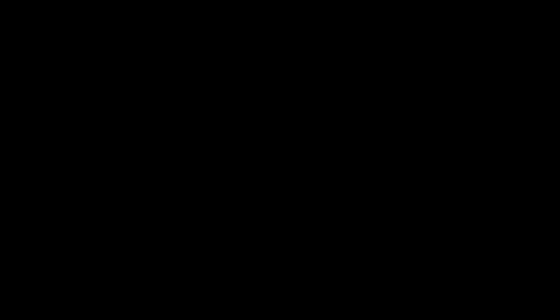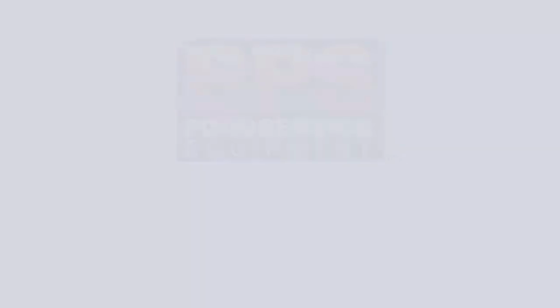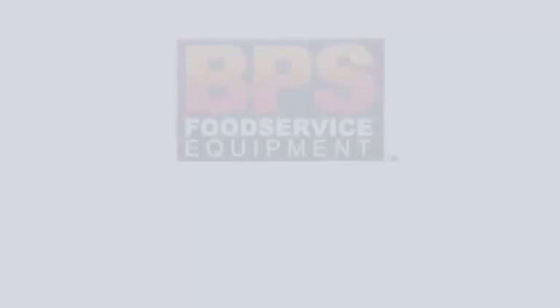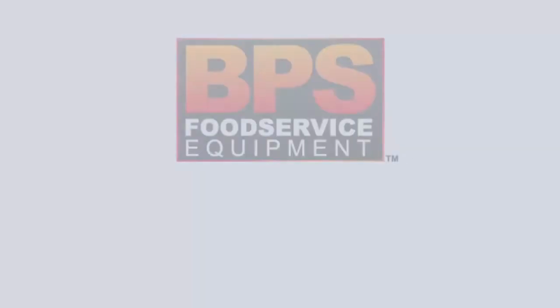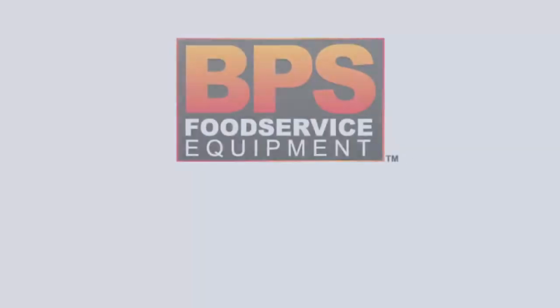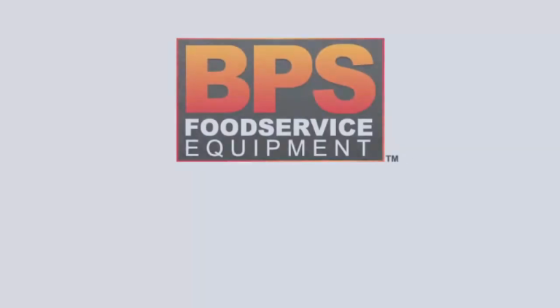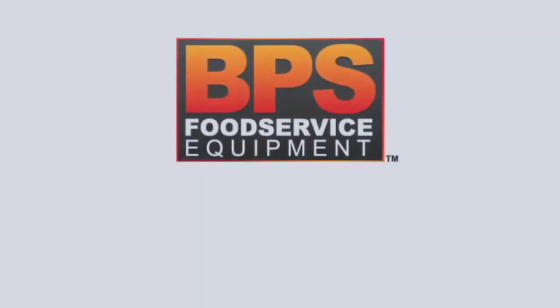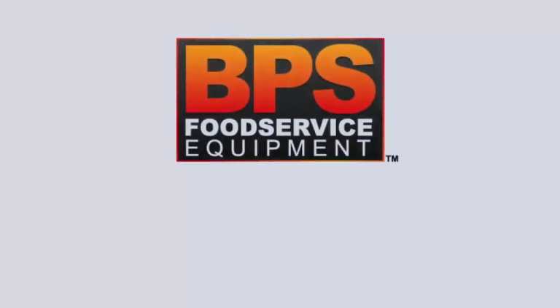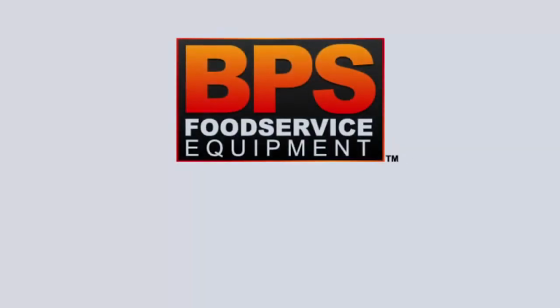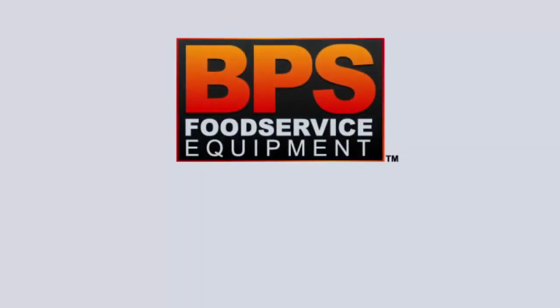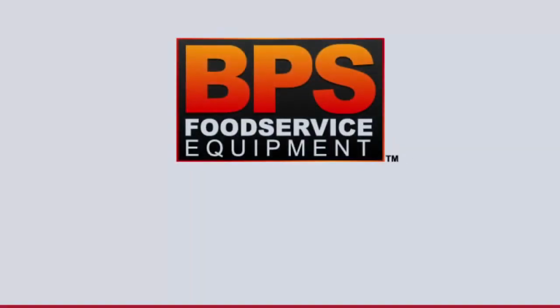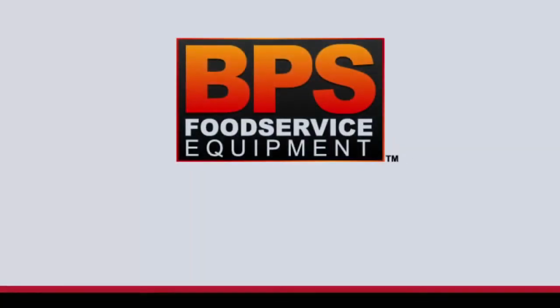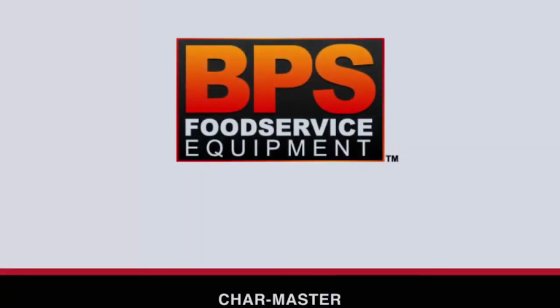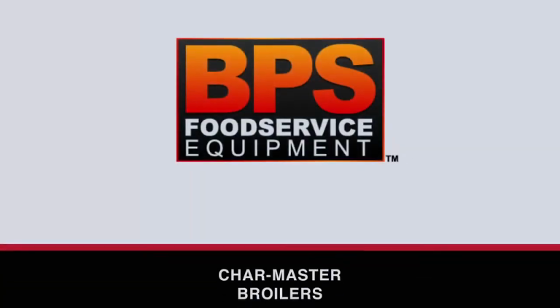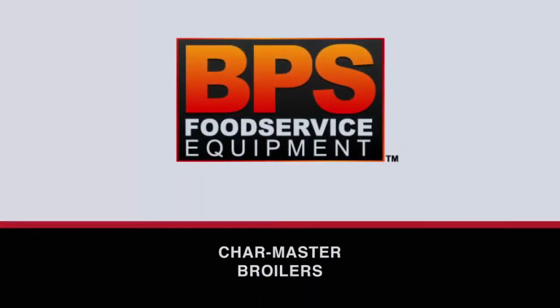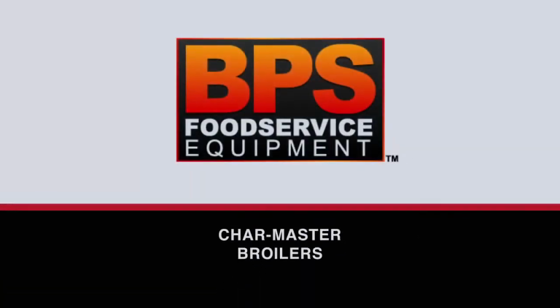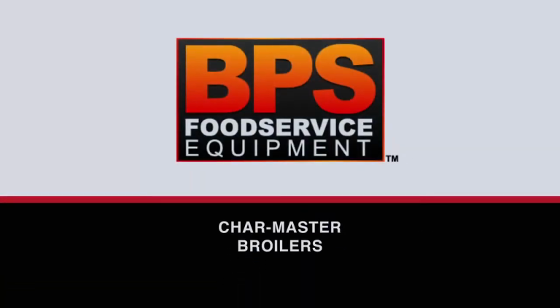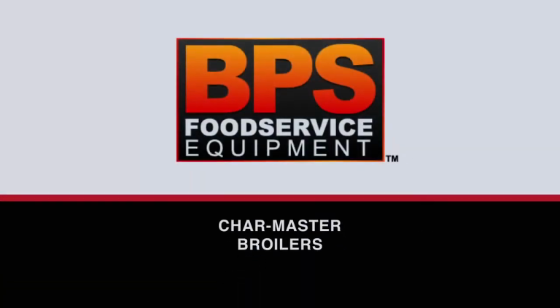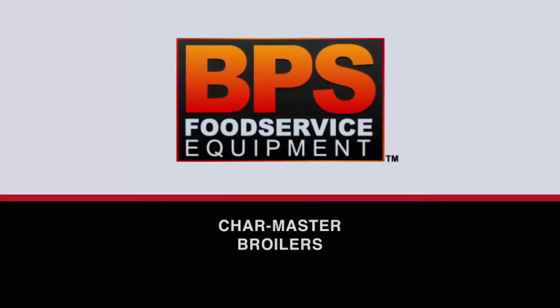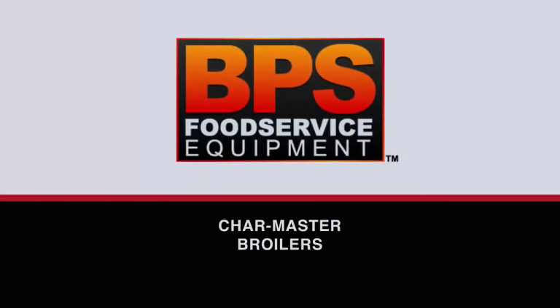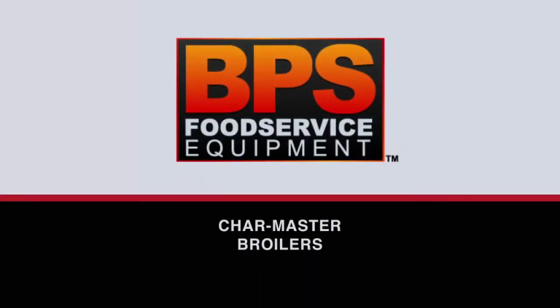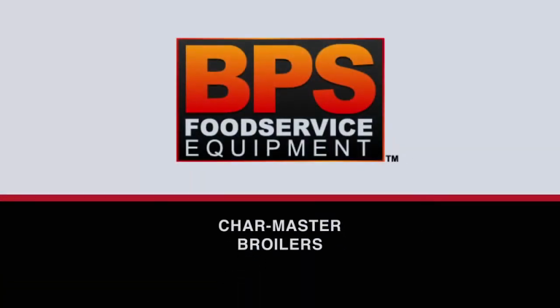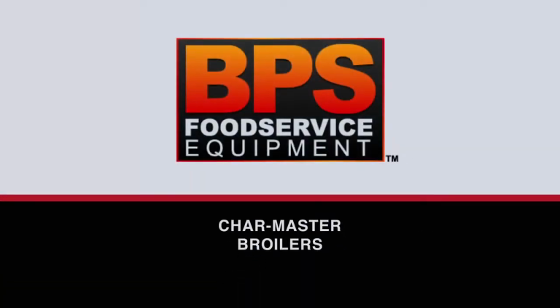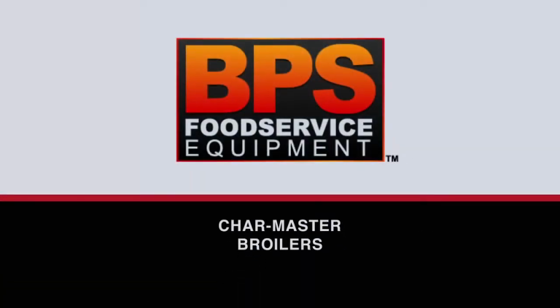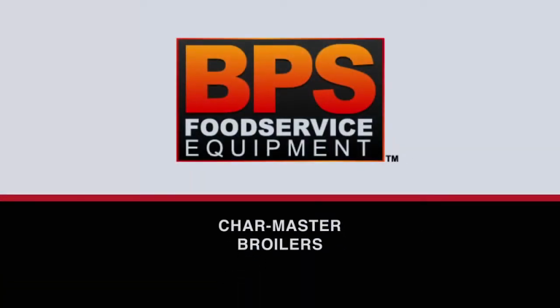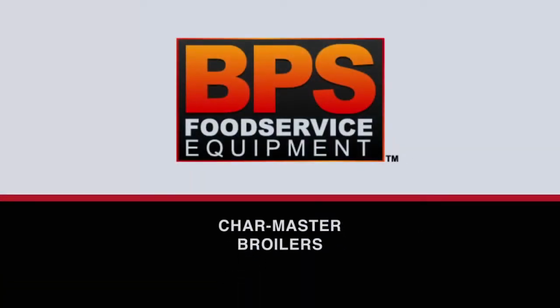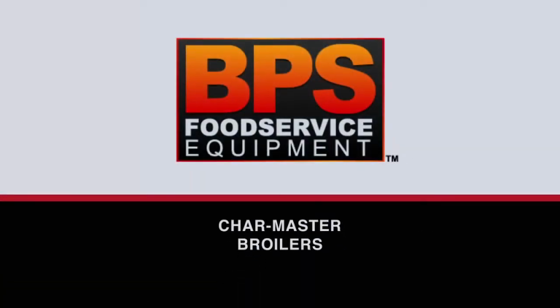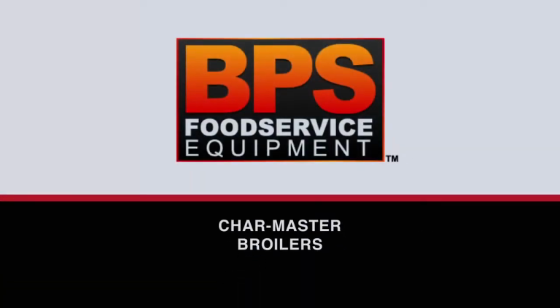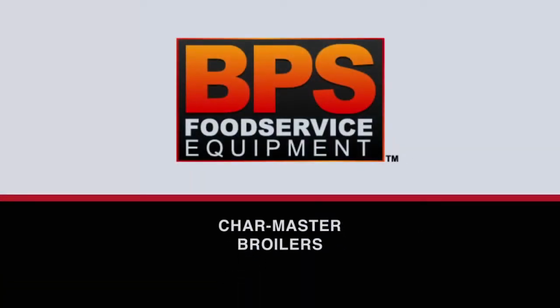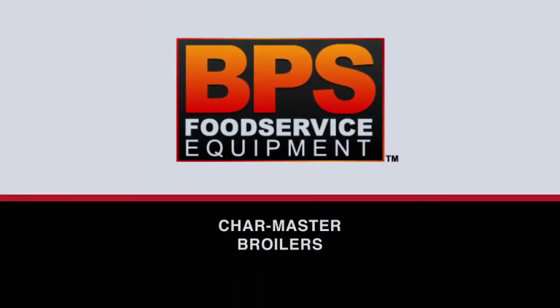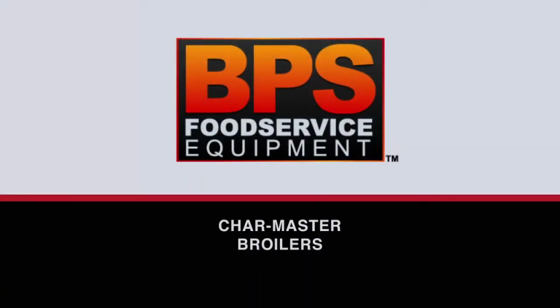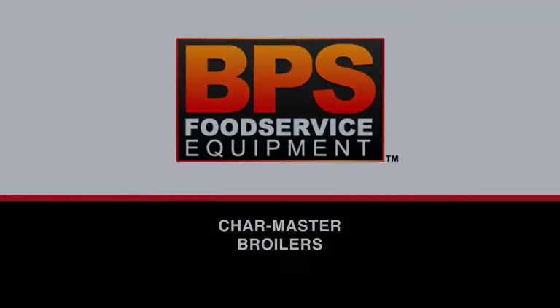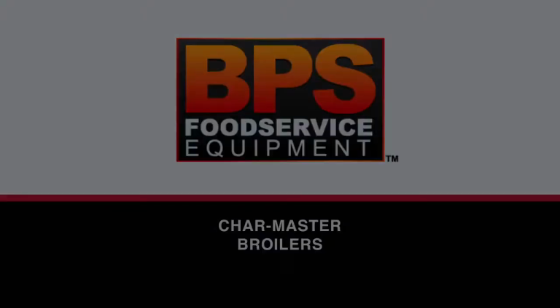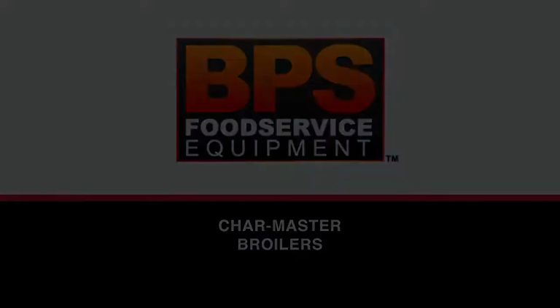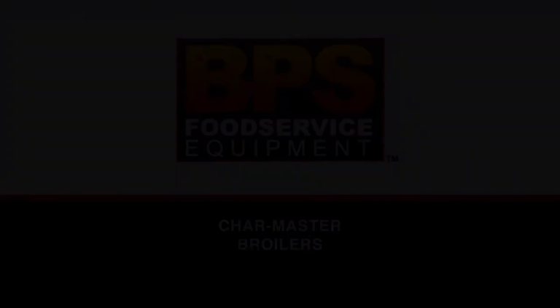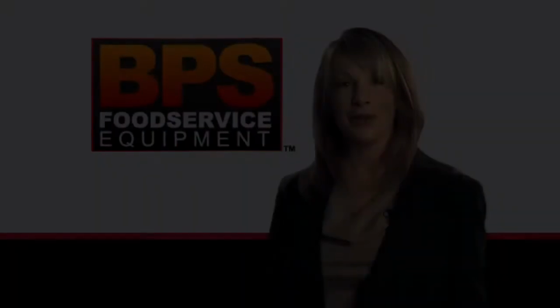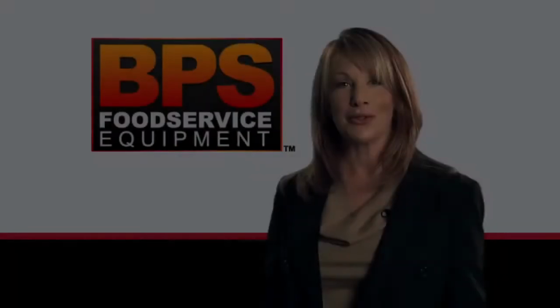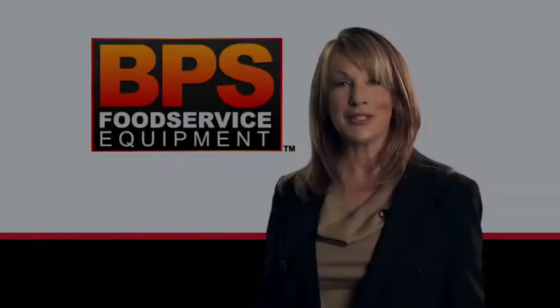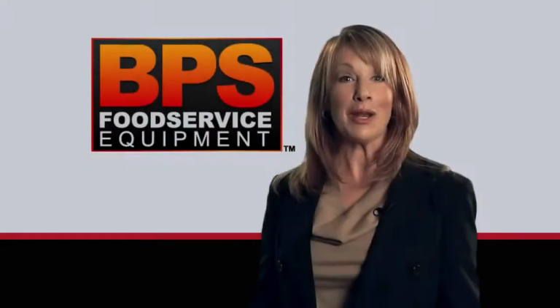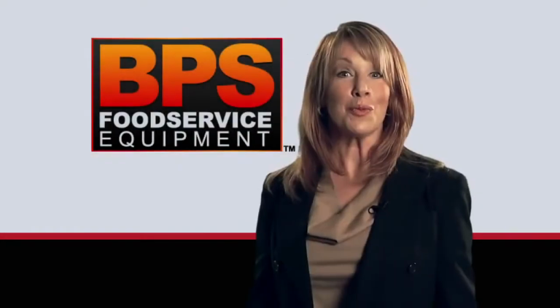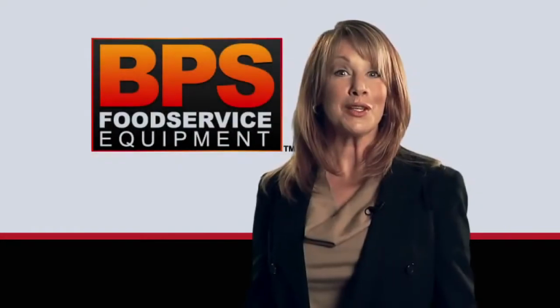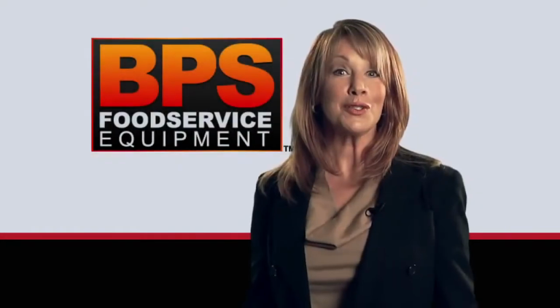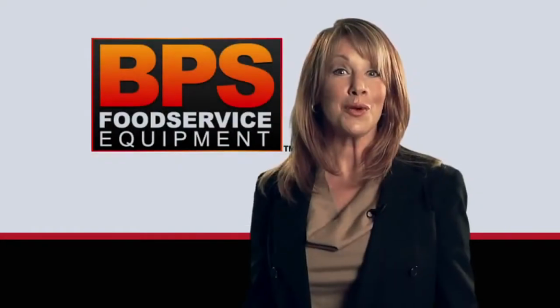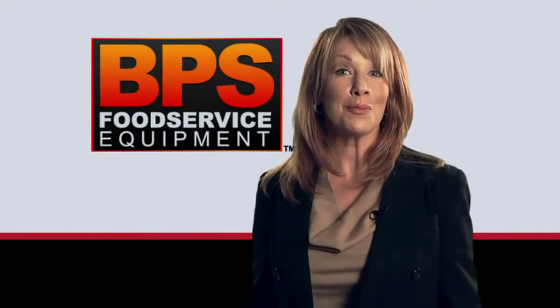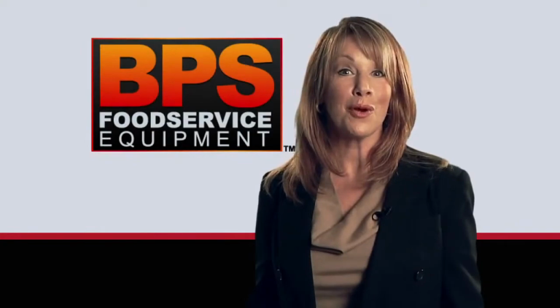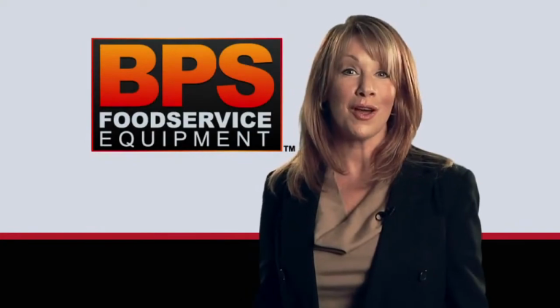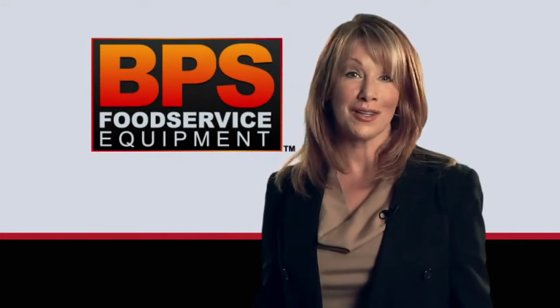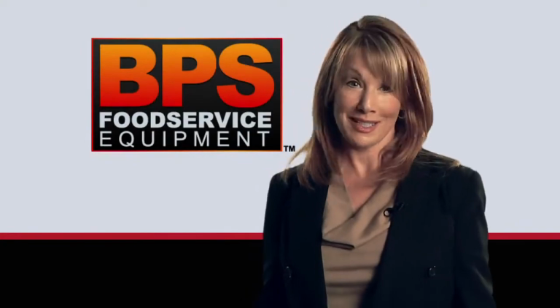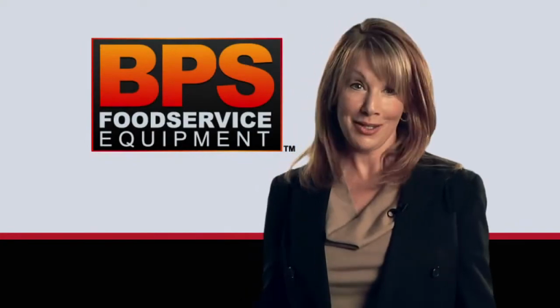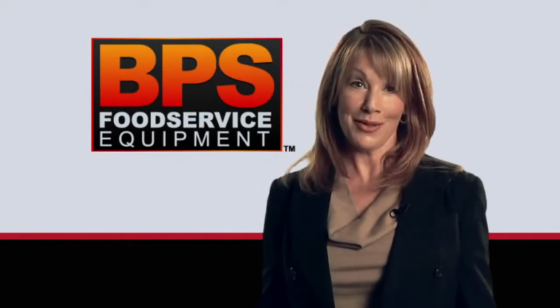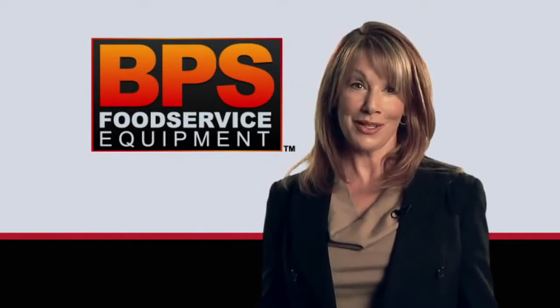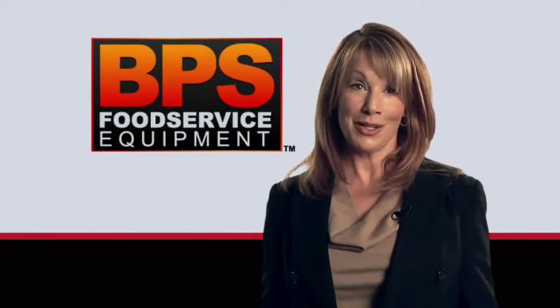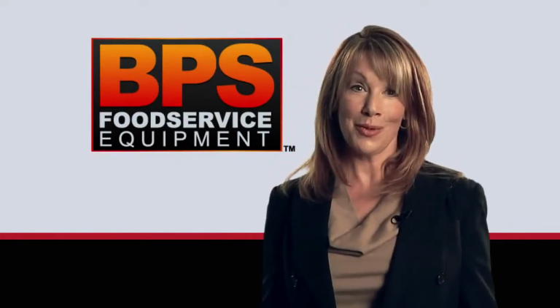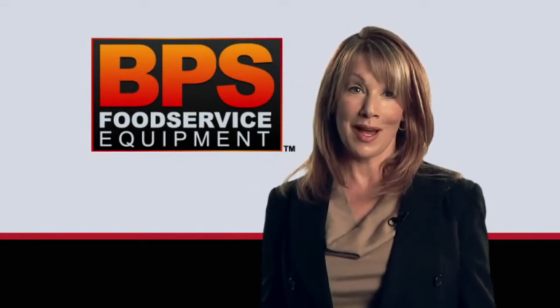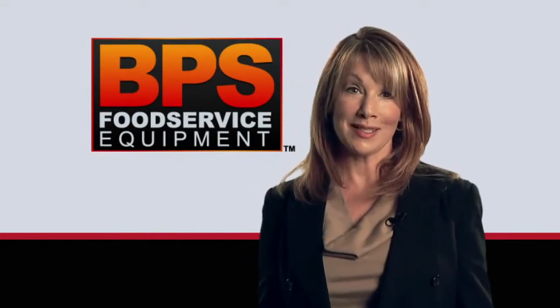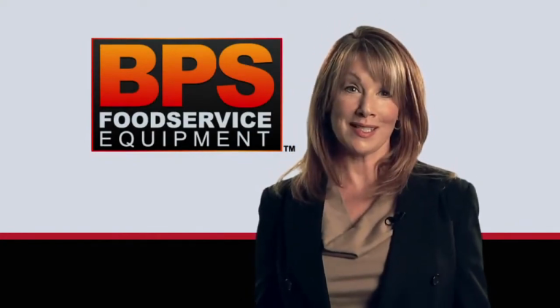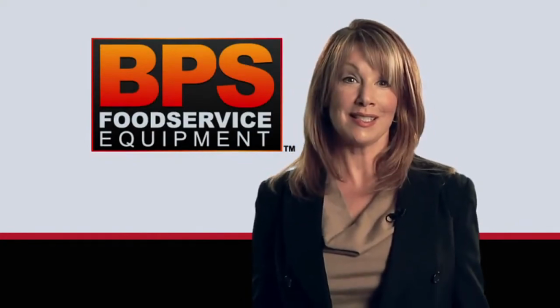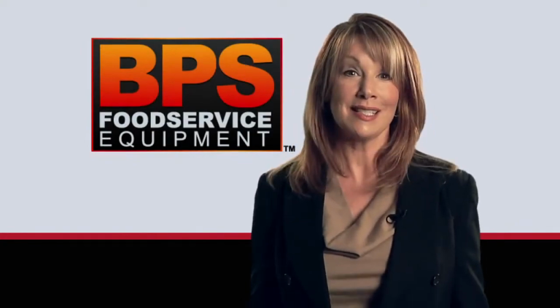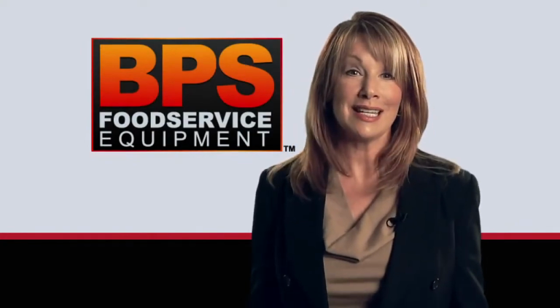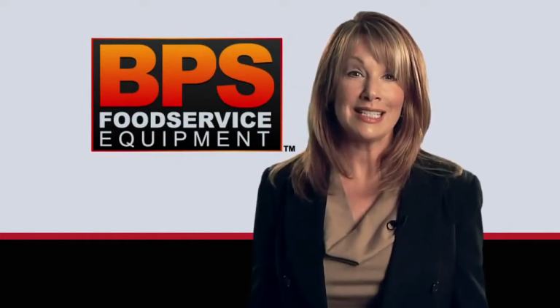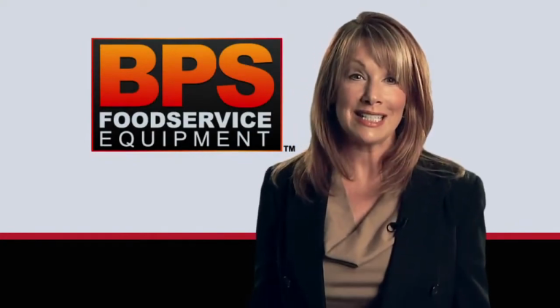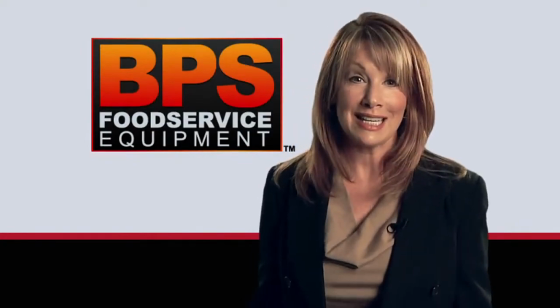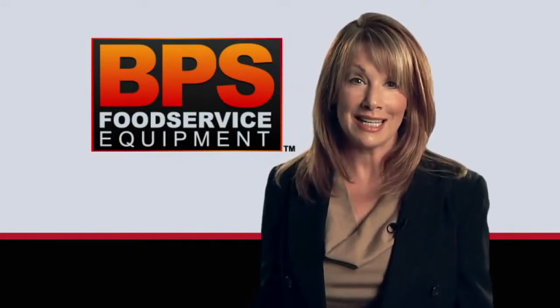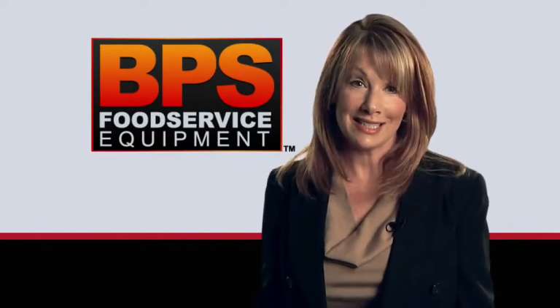BPS has been manufacturing efficient, high-quality broilers and restaurant products here in the U.S. since 1986.